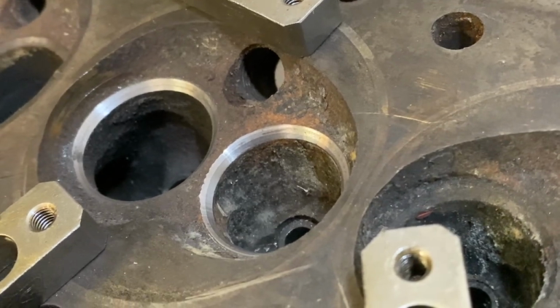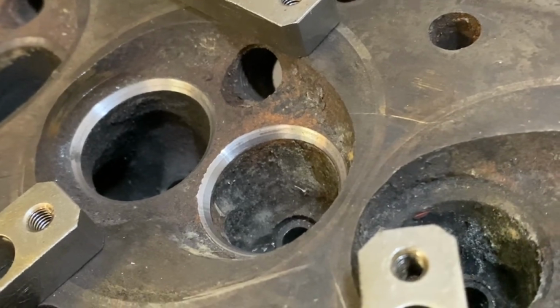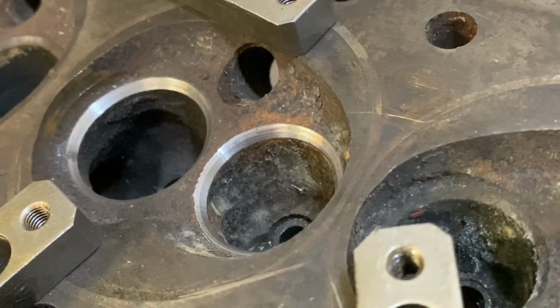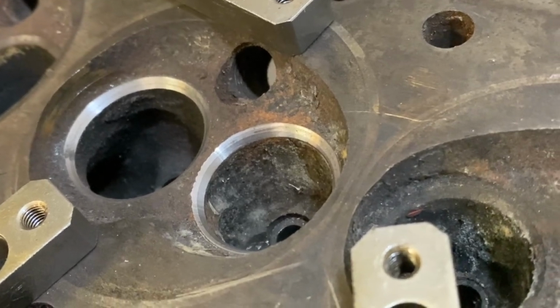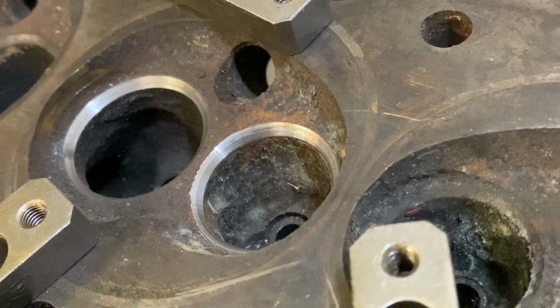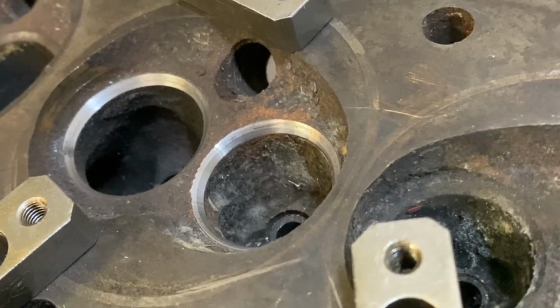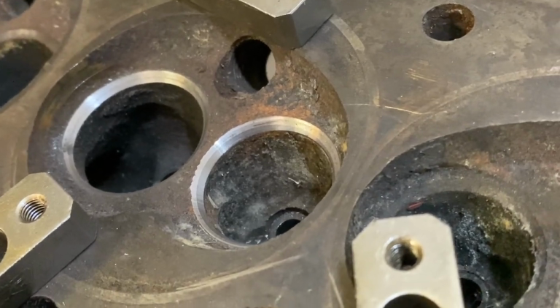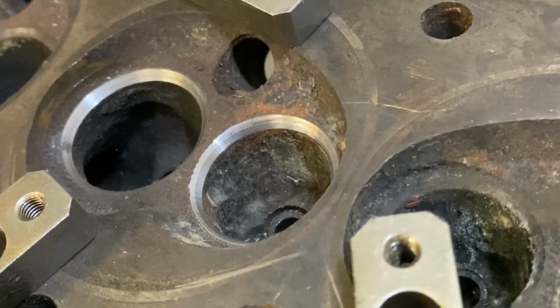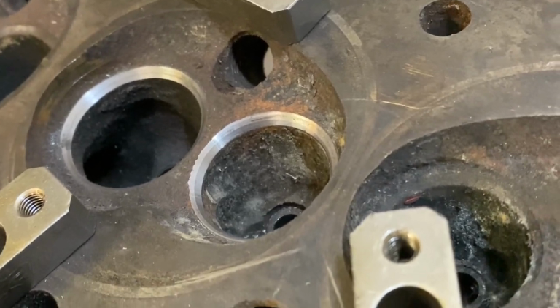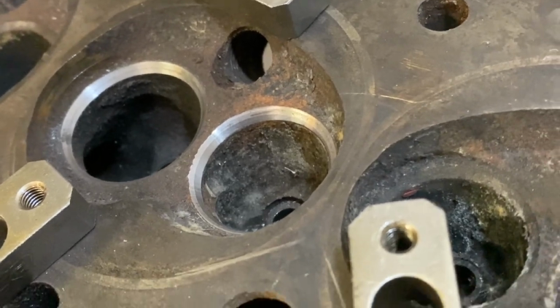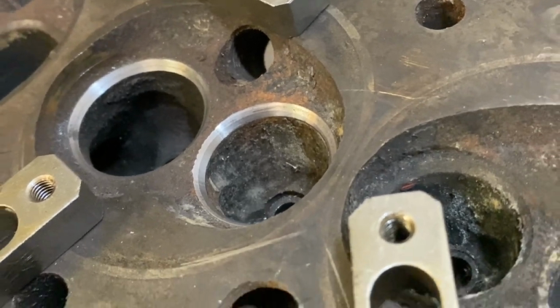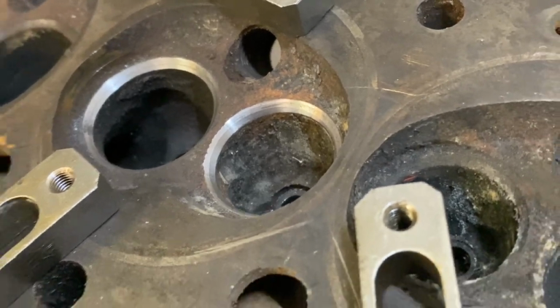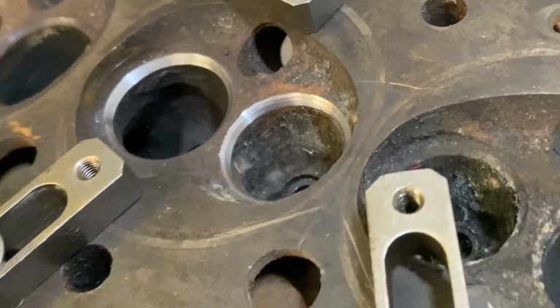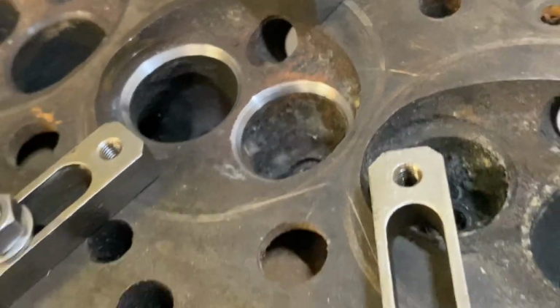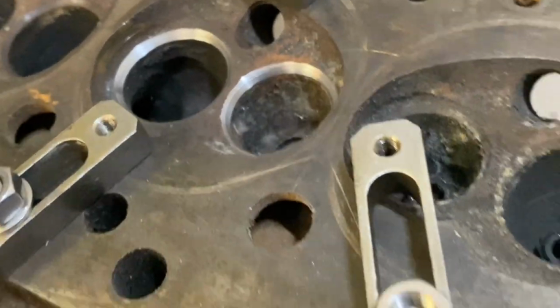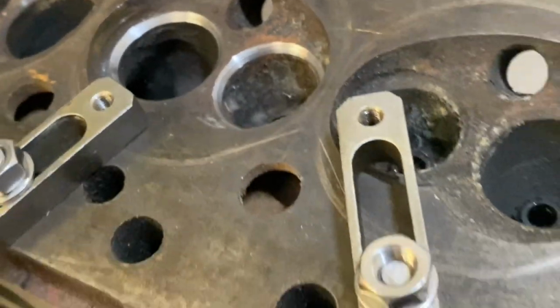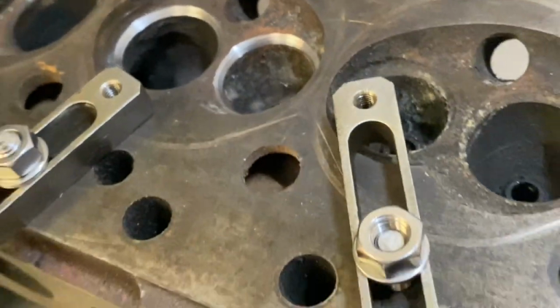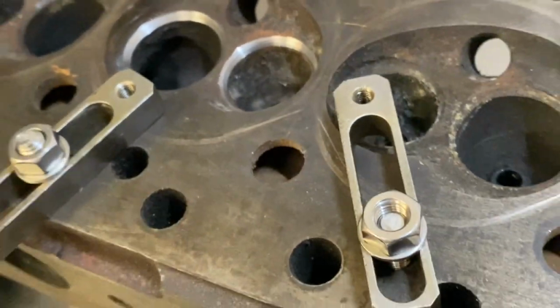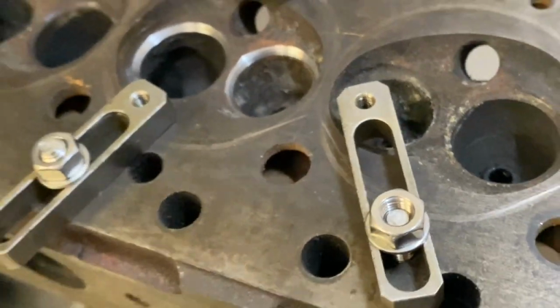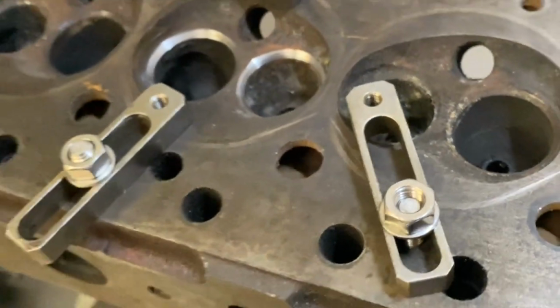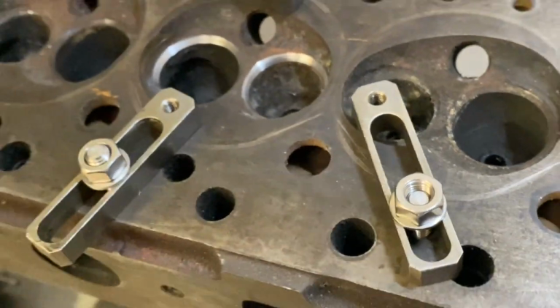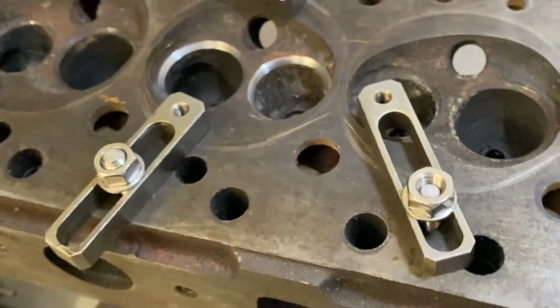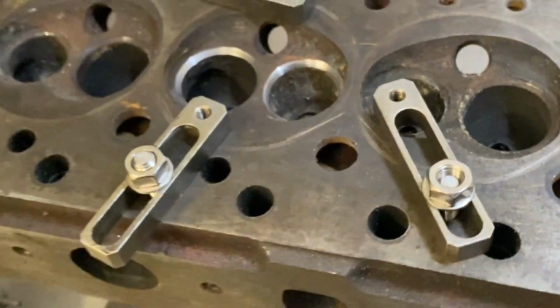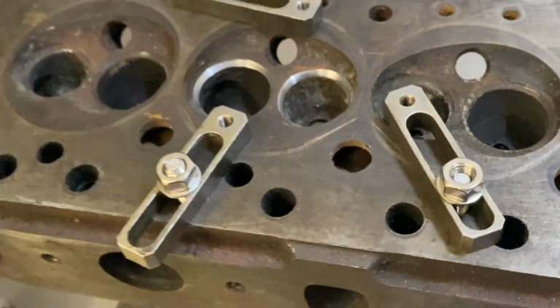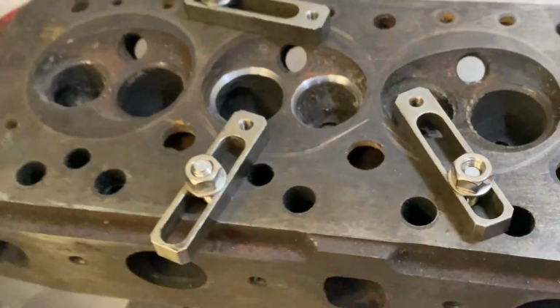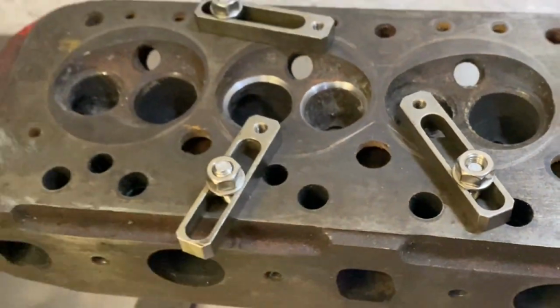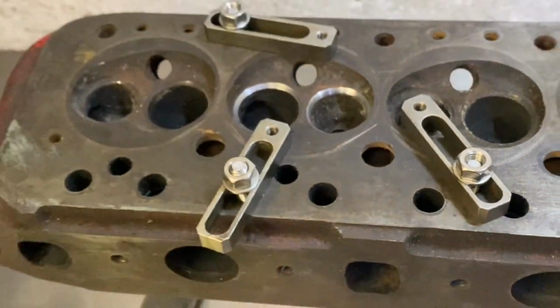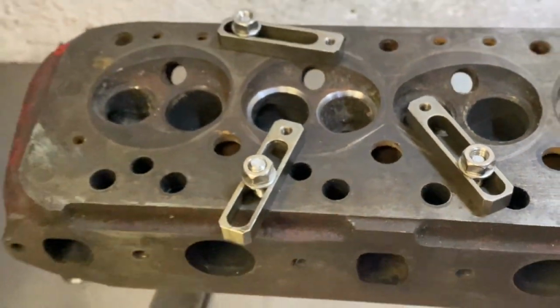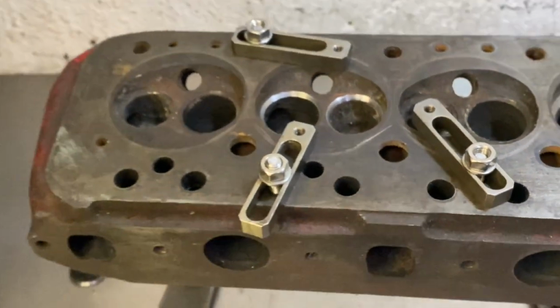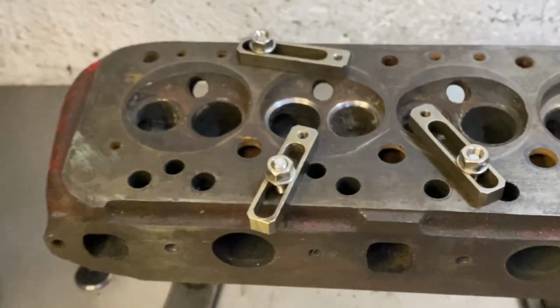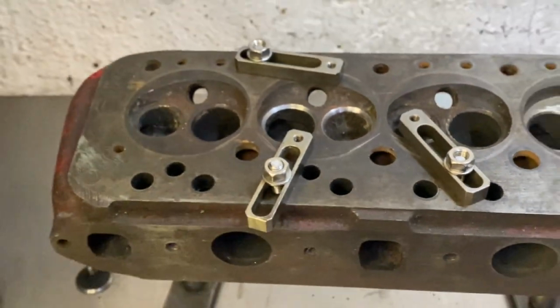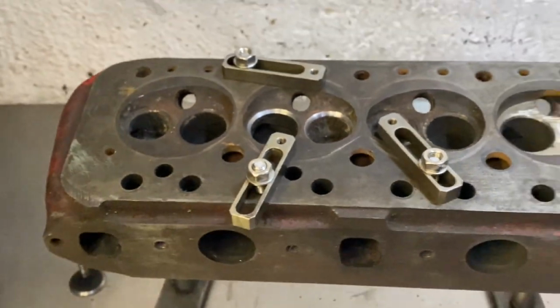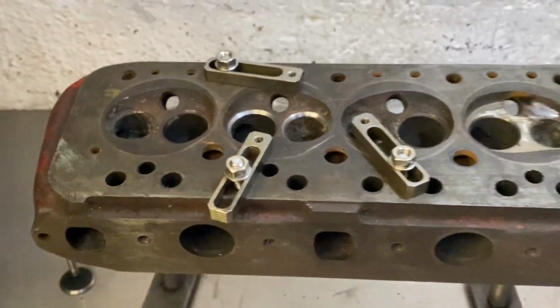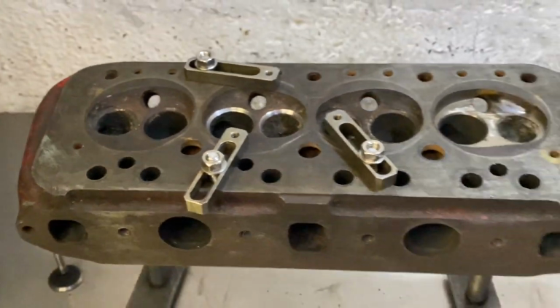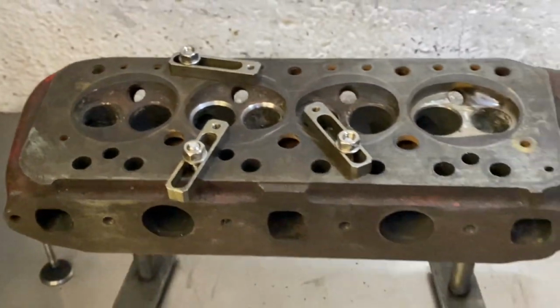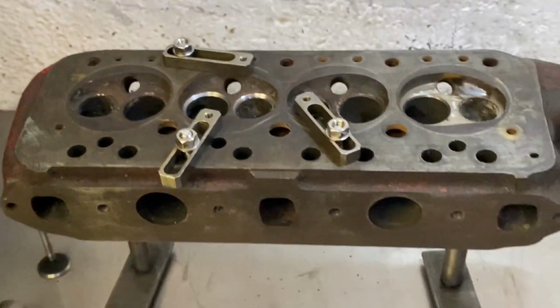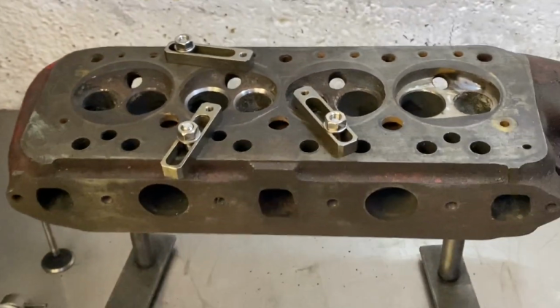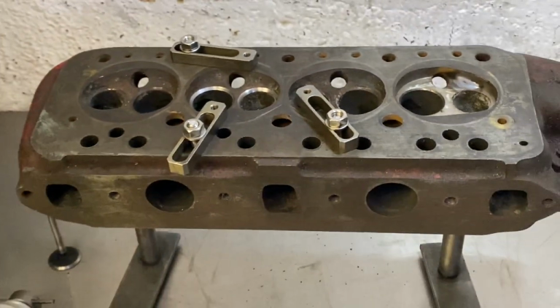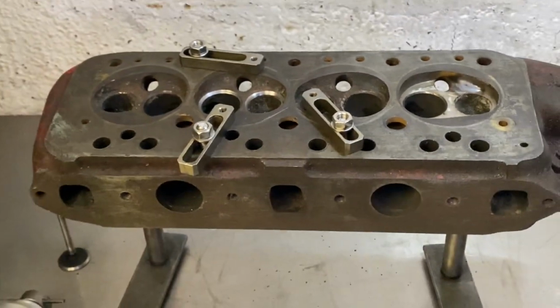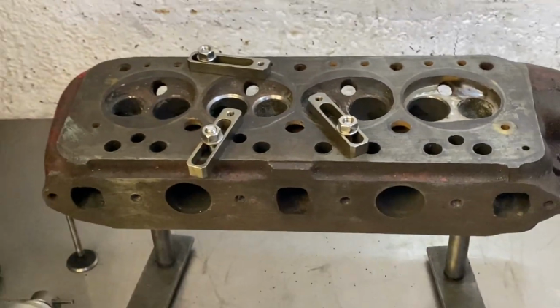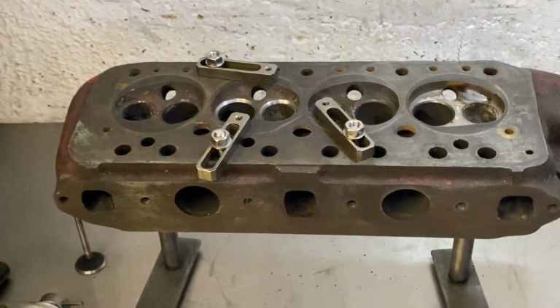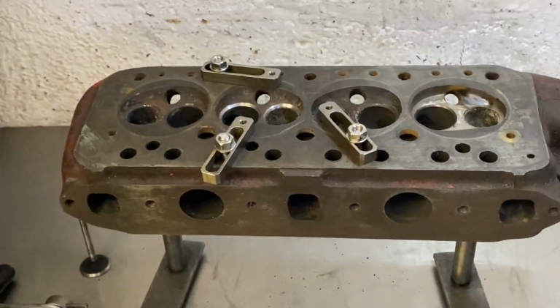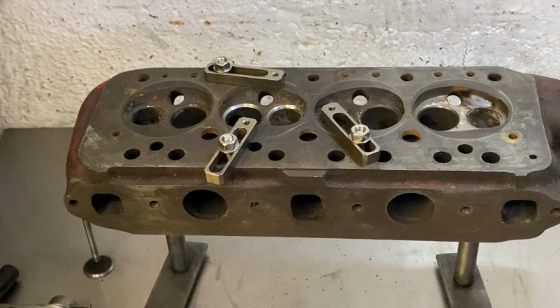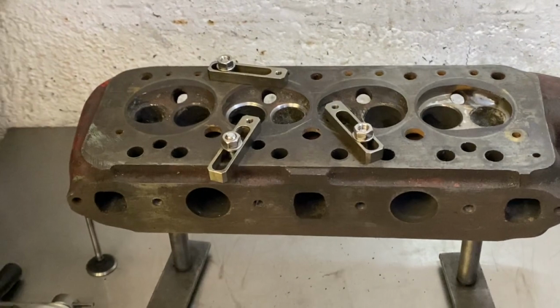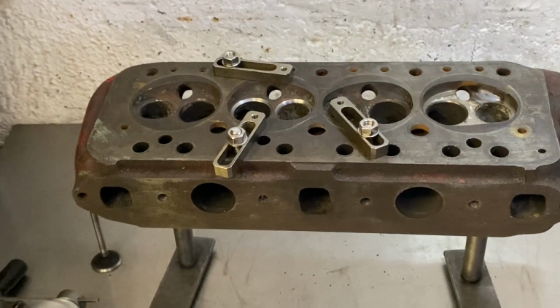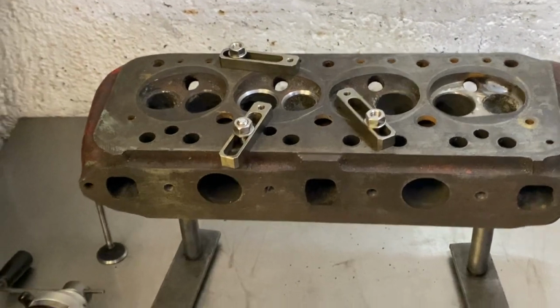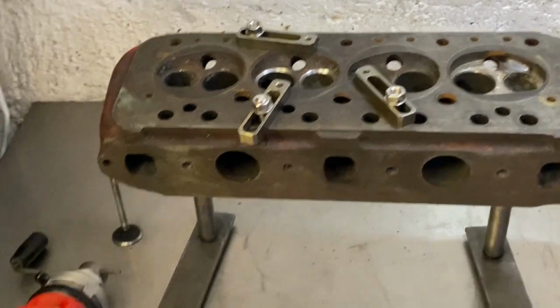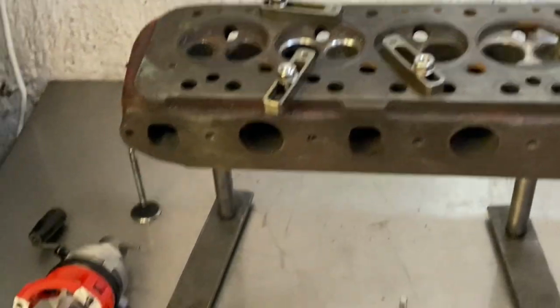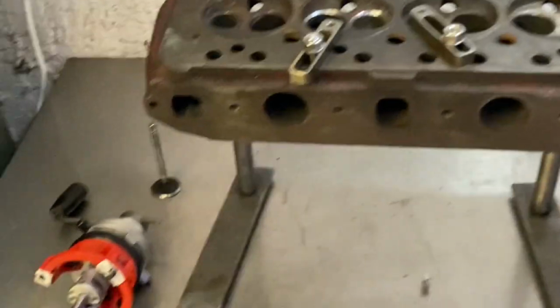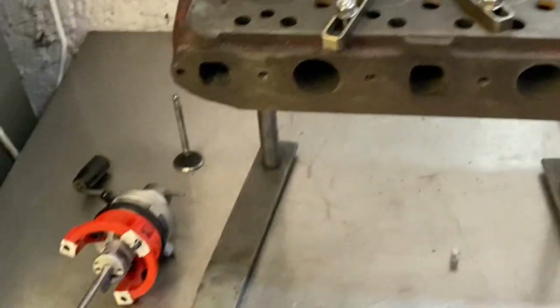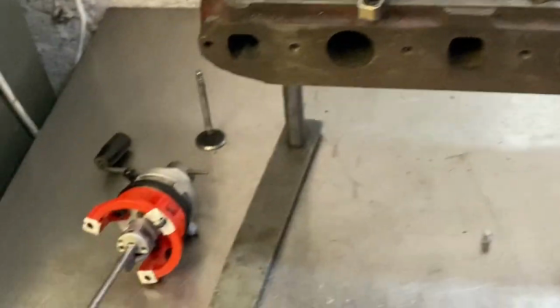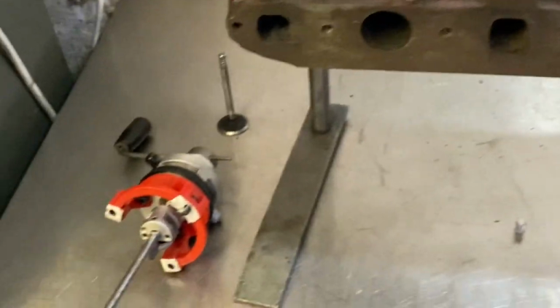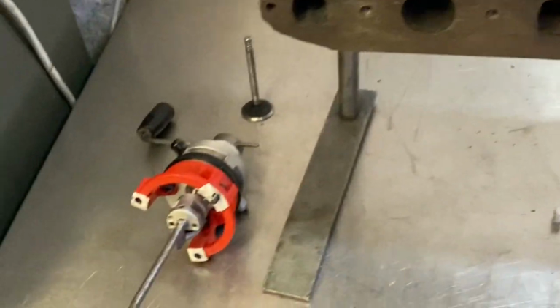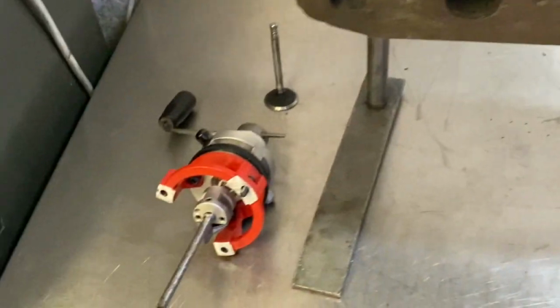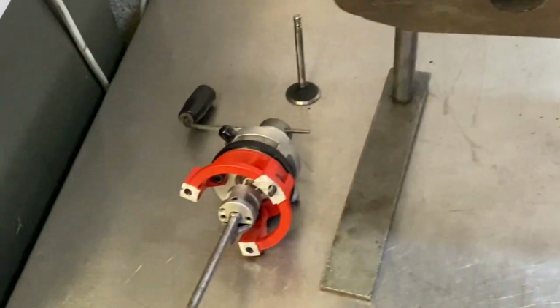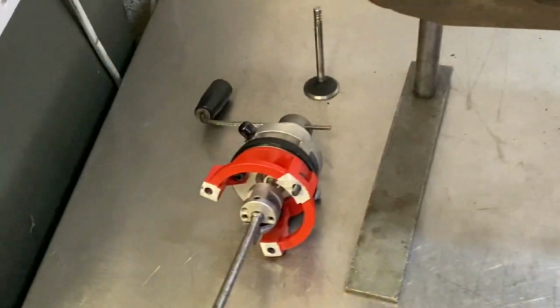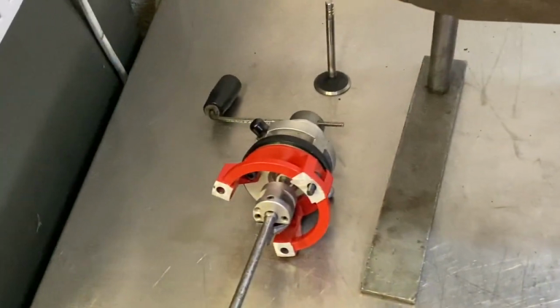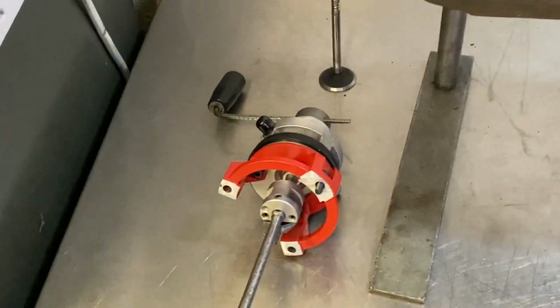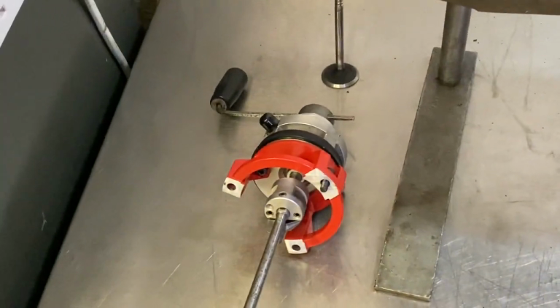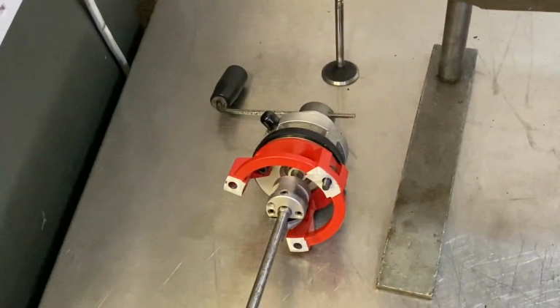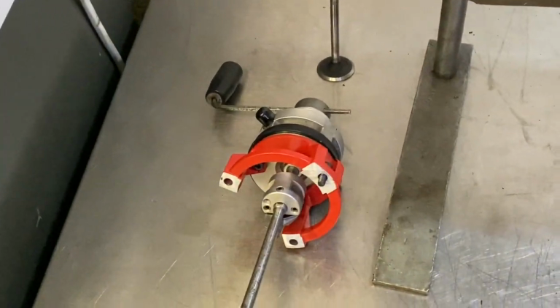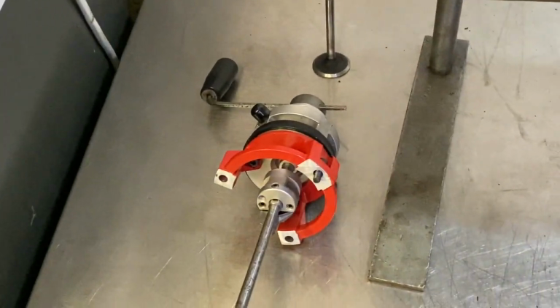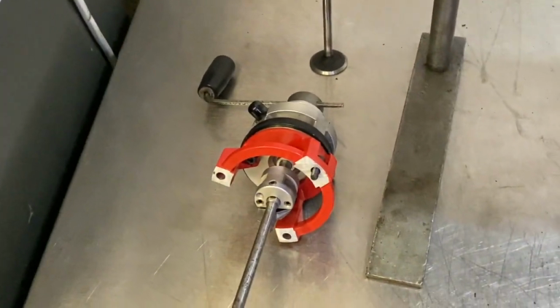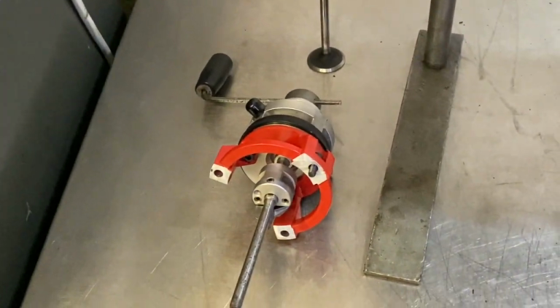Okay, that's another valve cutting video. Thanks for watching.